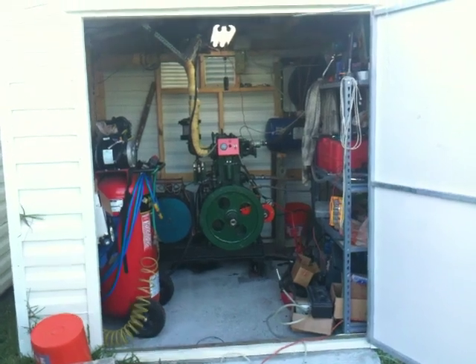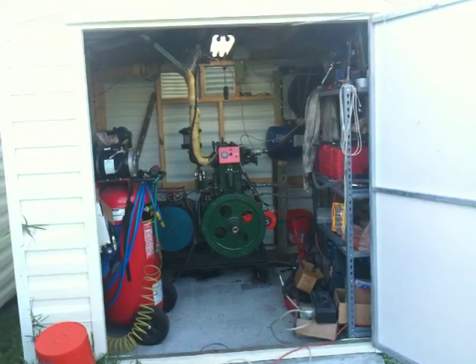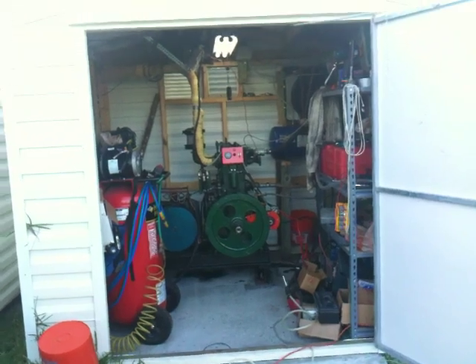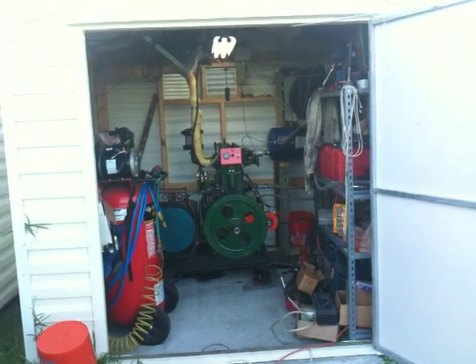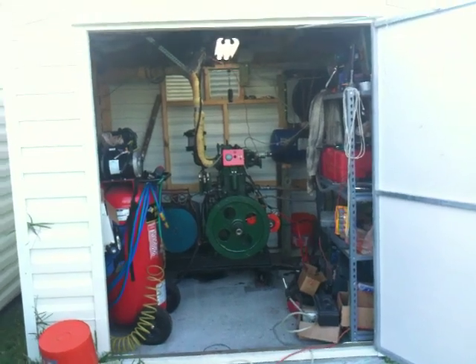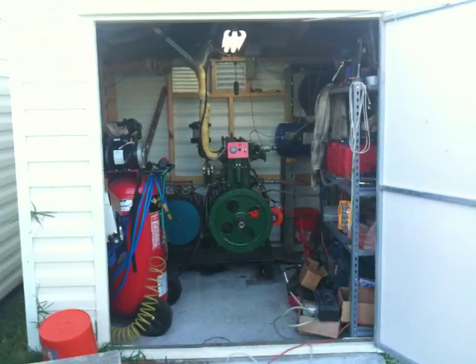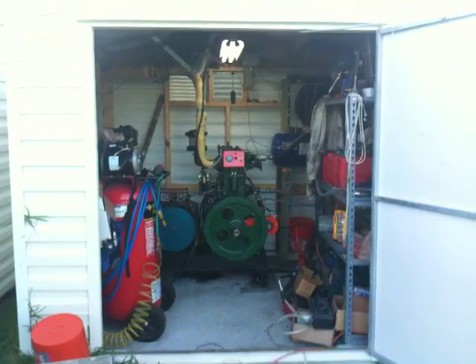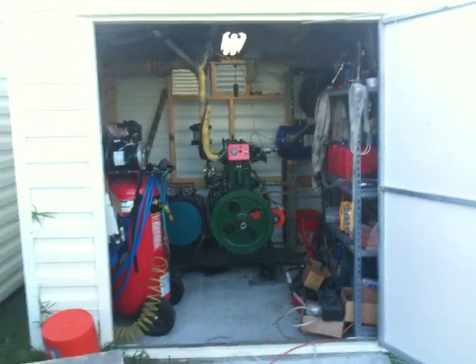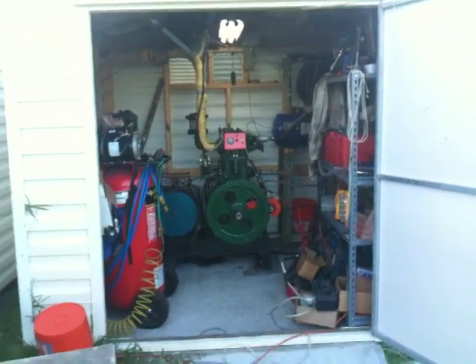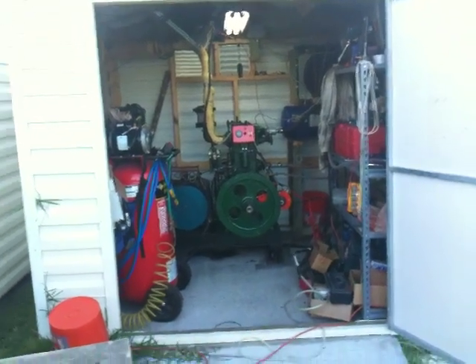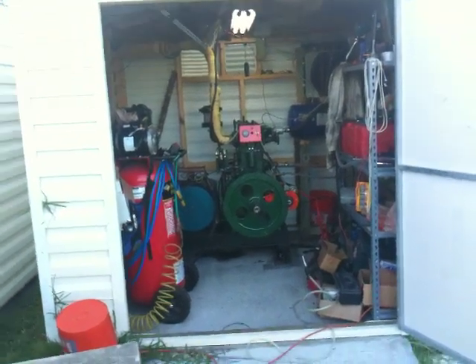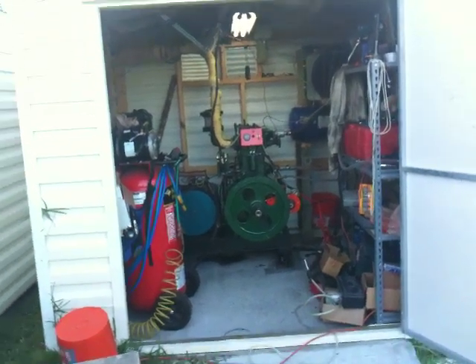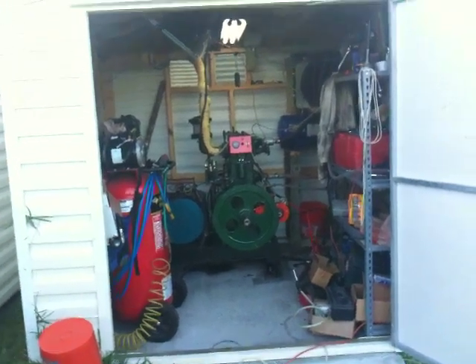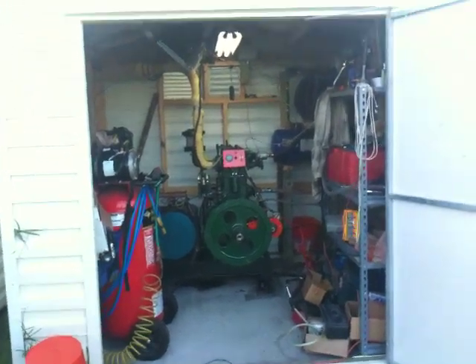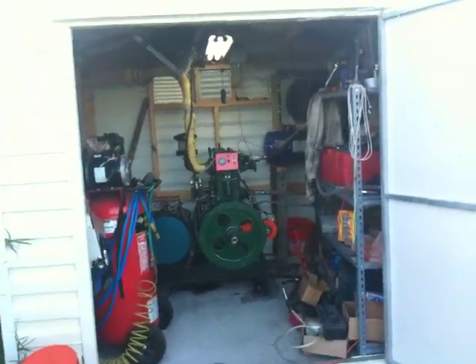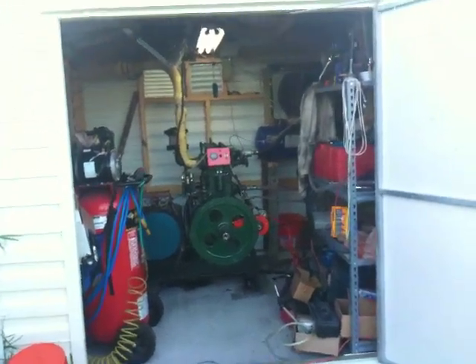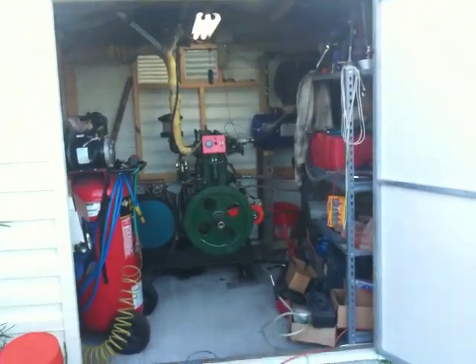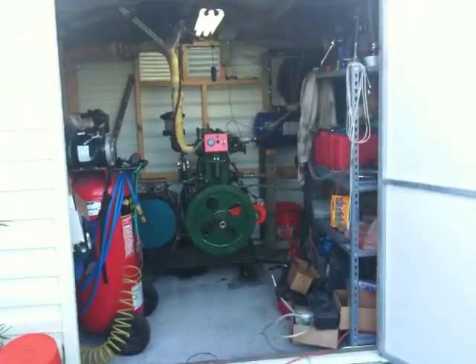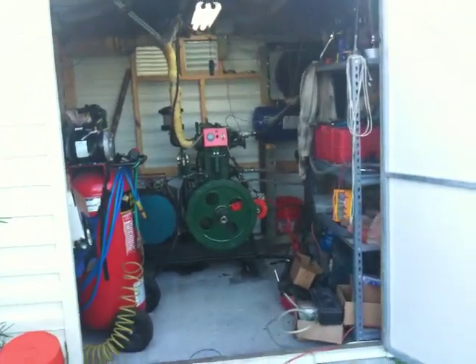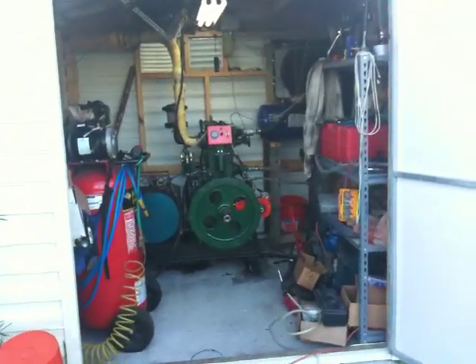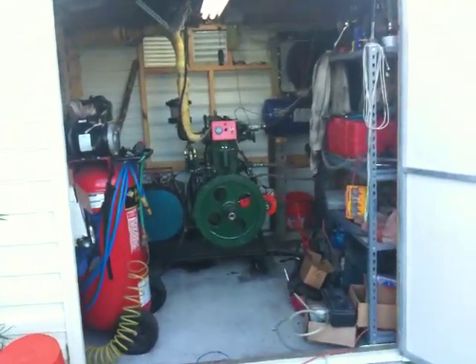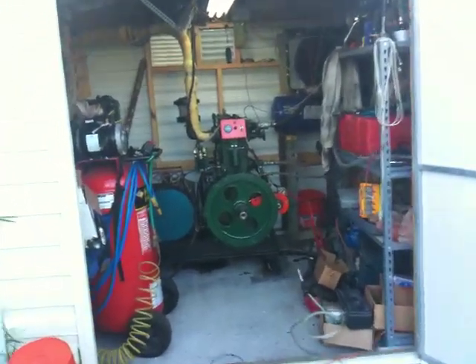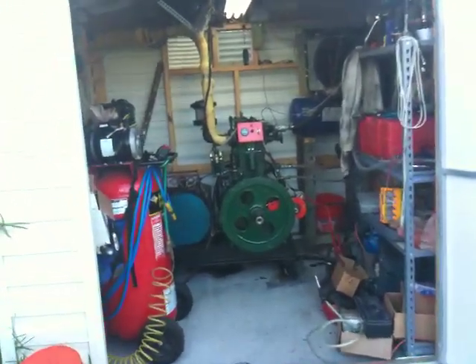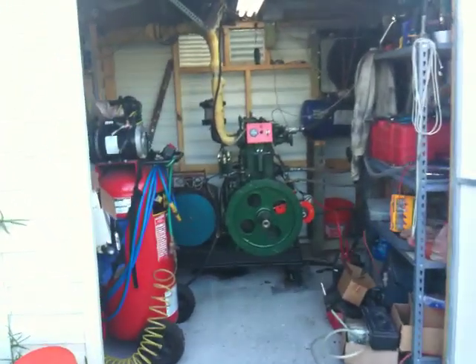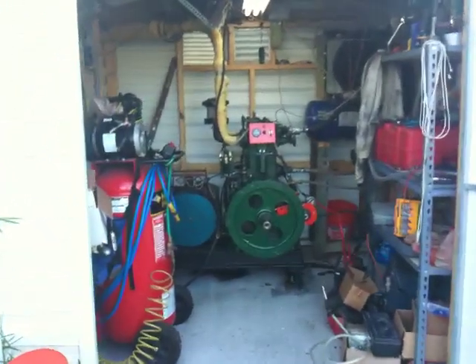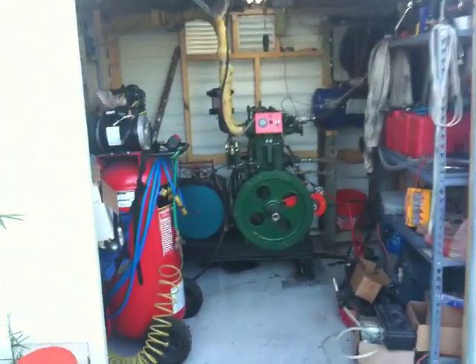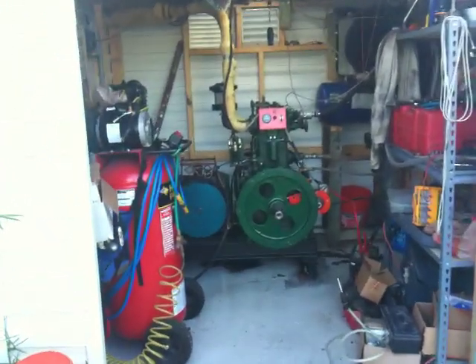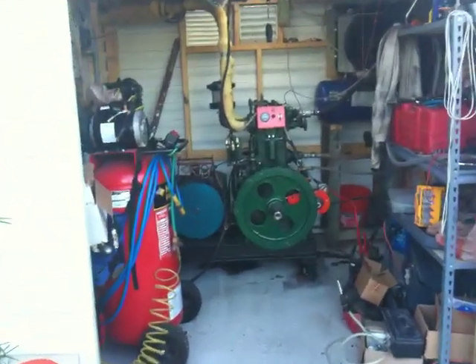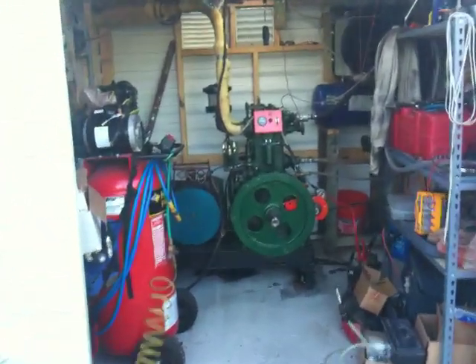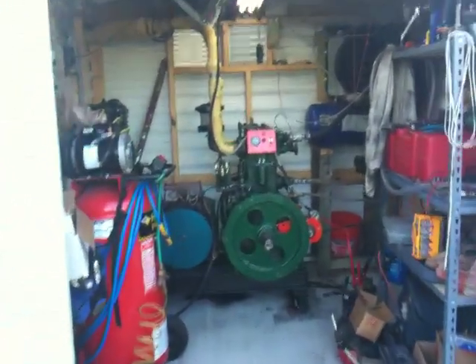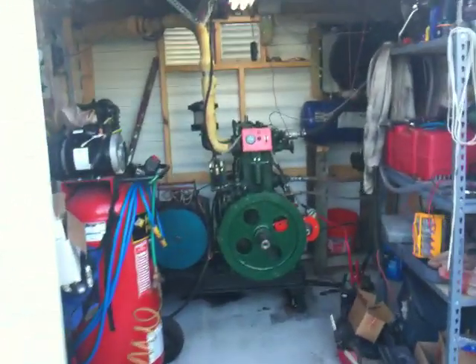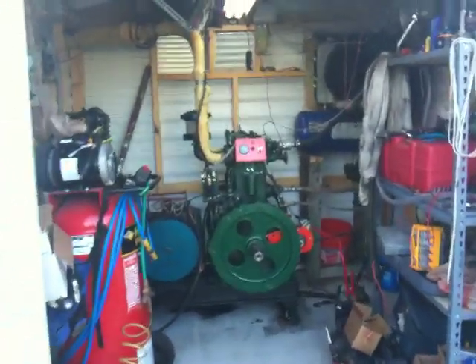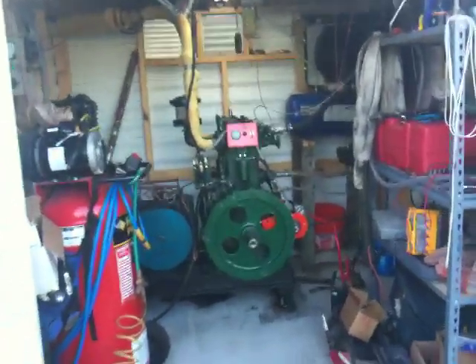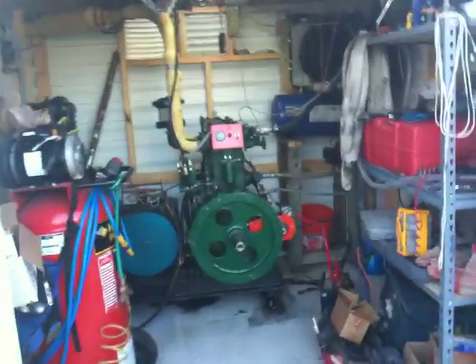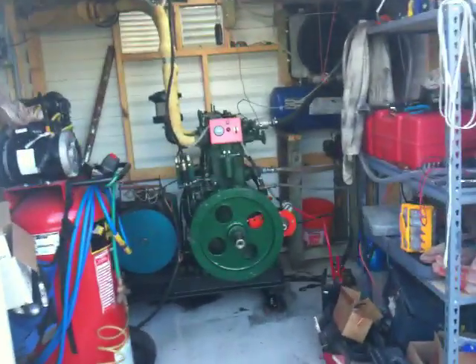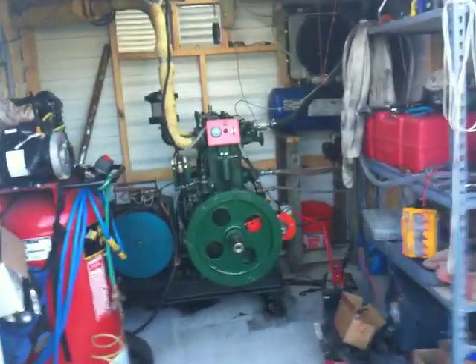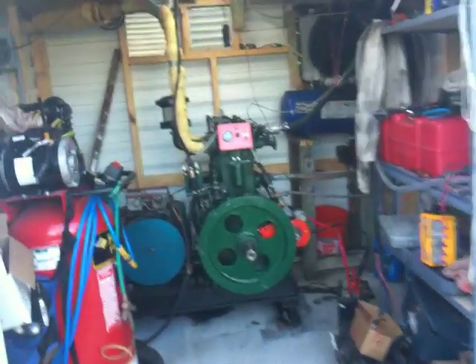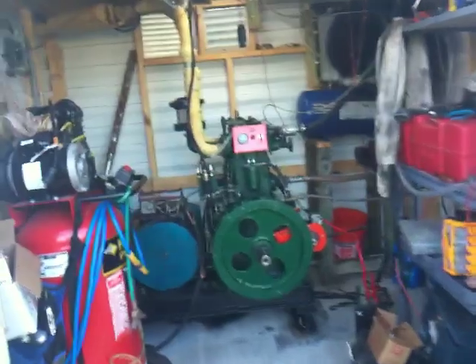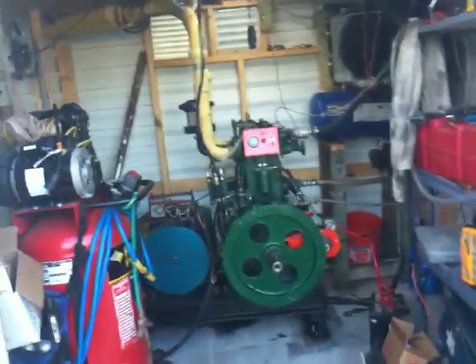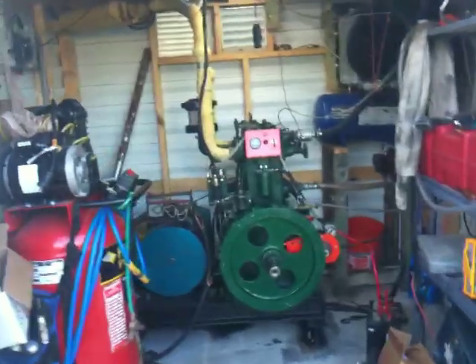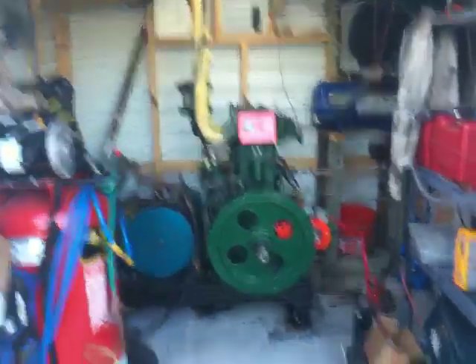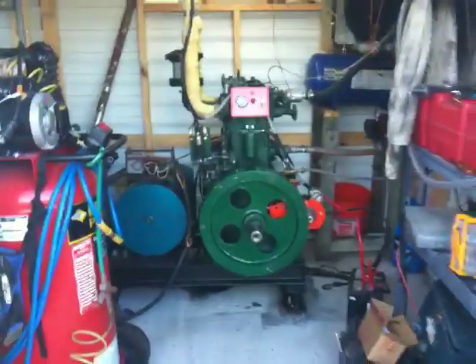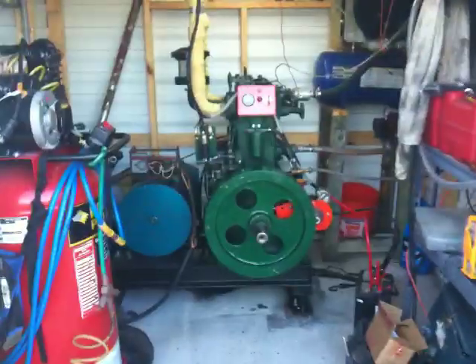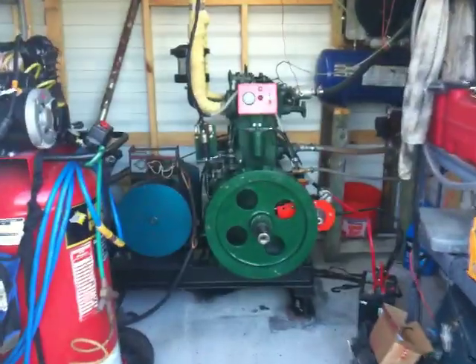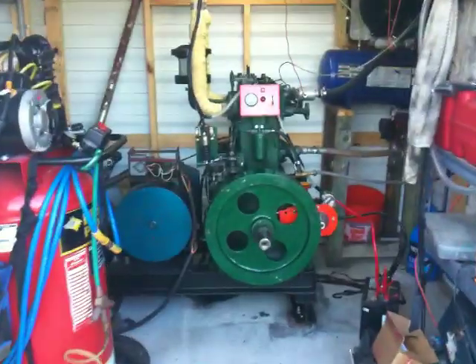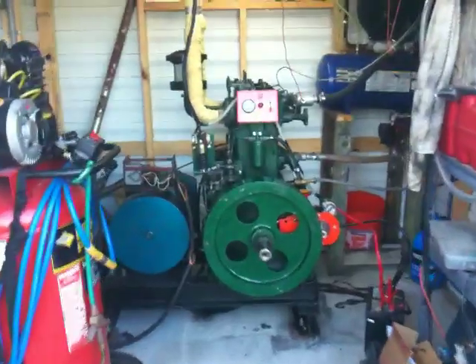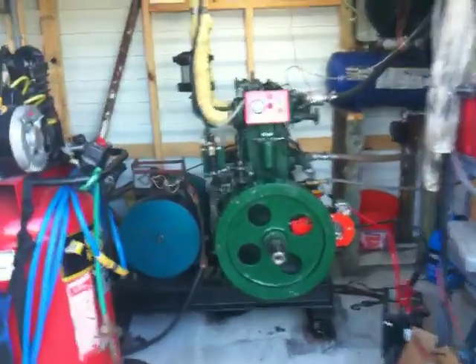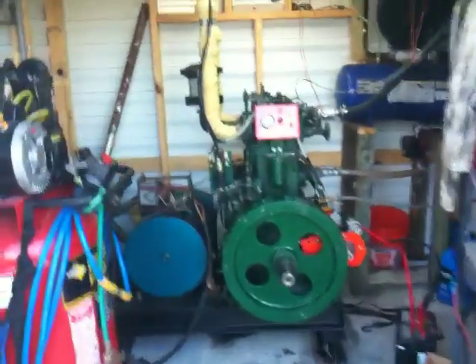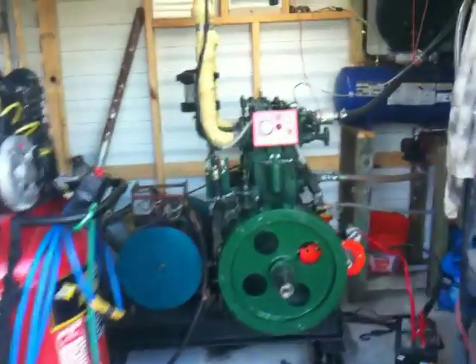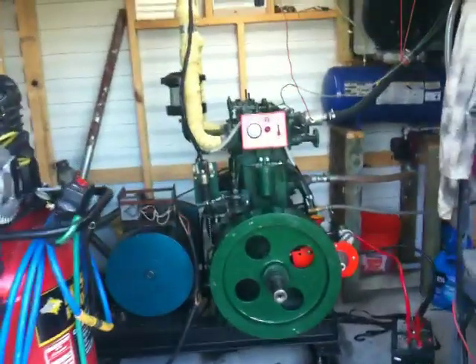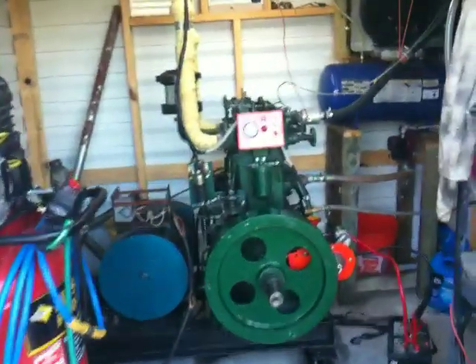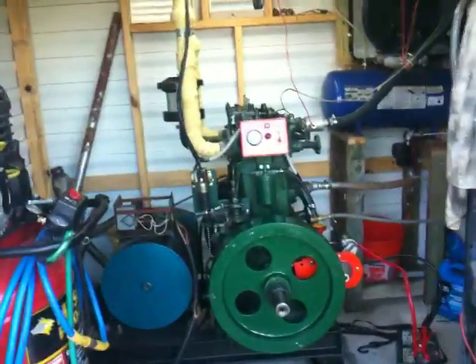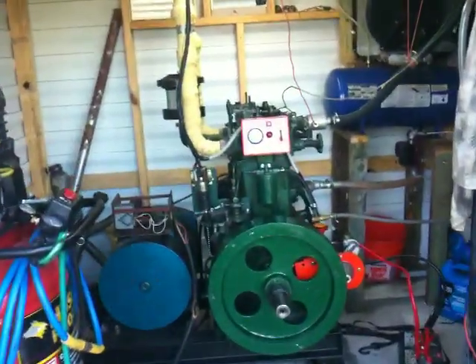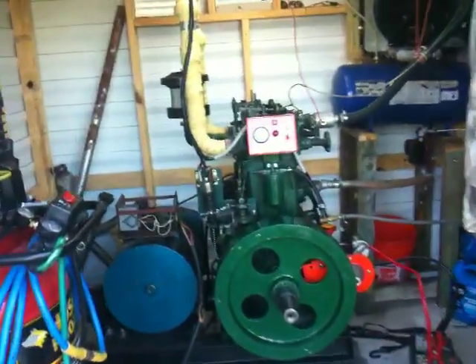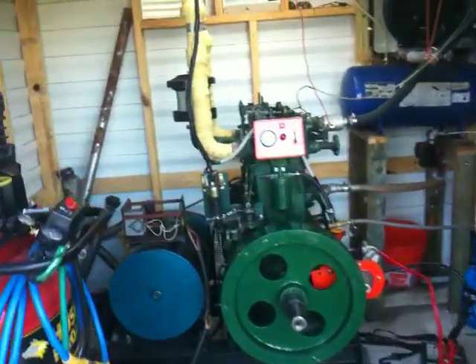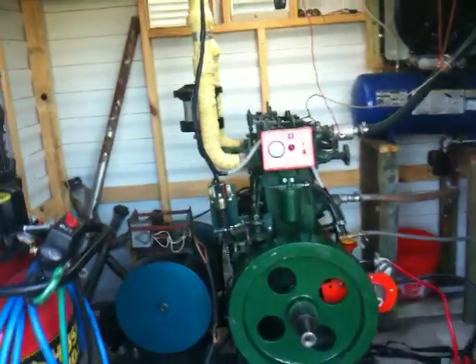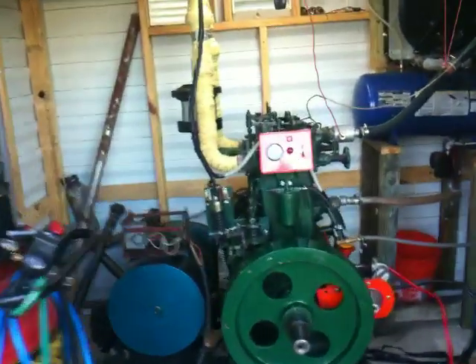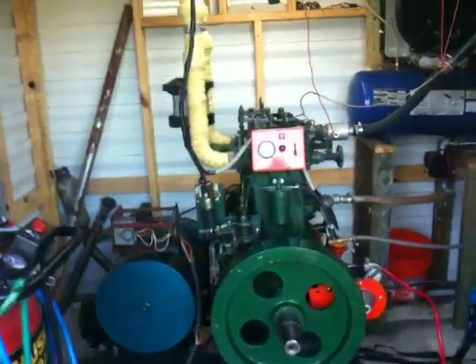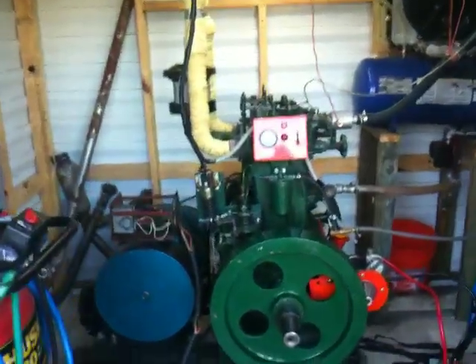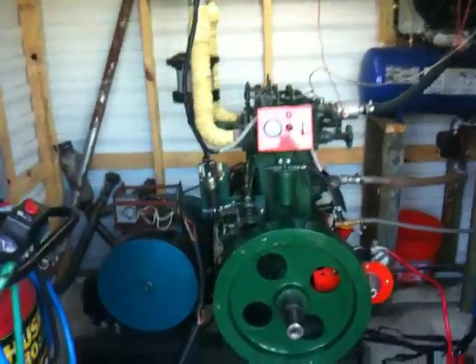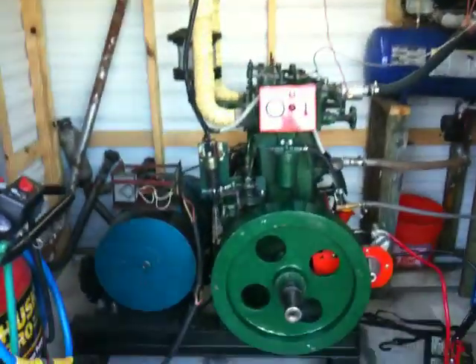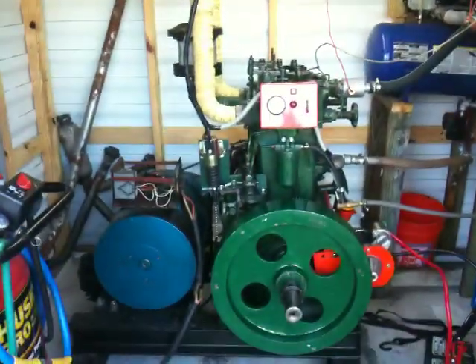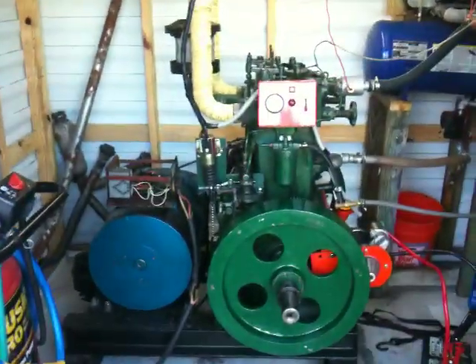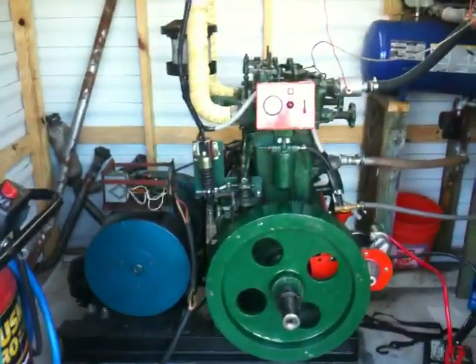This is Rocket Boy looking at another engine from the same builder. This is a two cylinder version, it makes quite a bit more power, upwards of 12,000 watts.